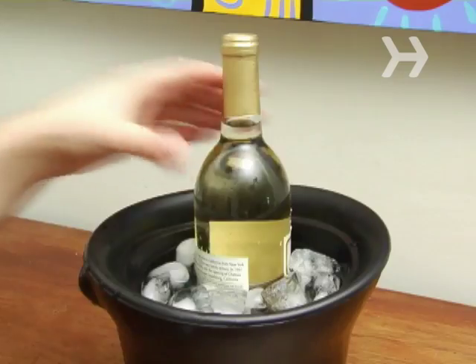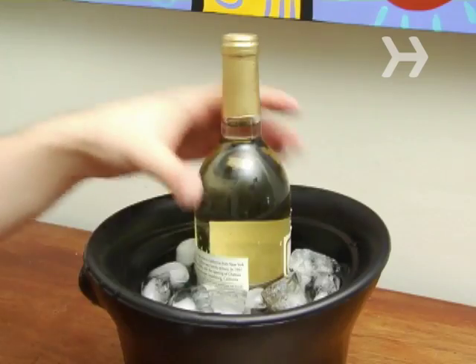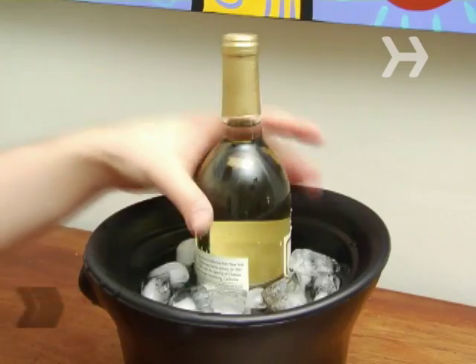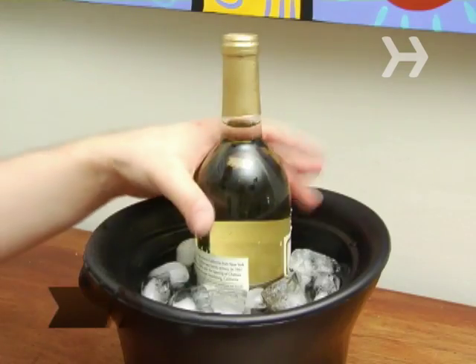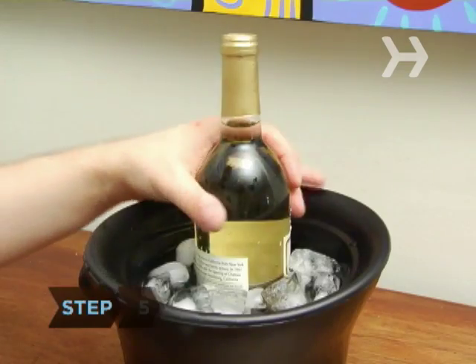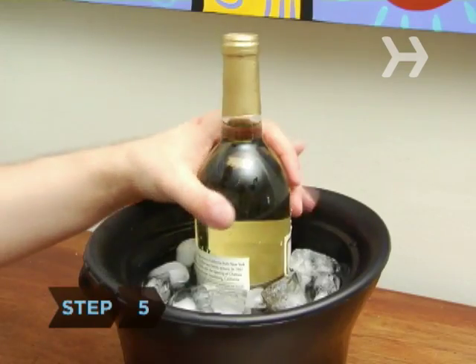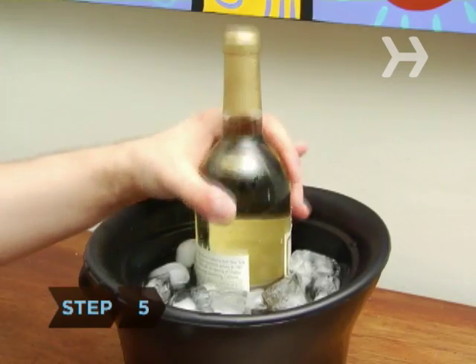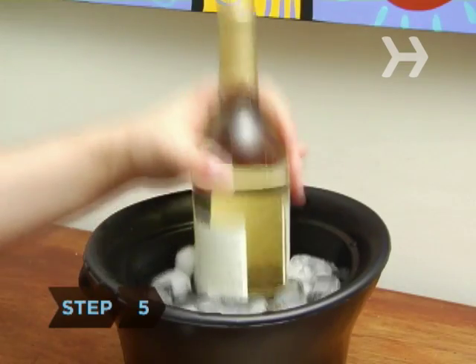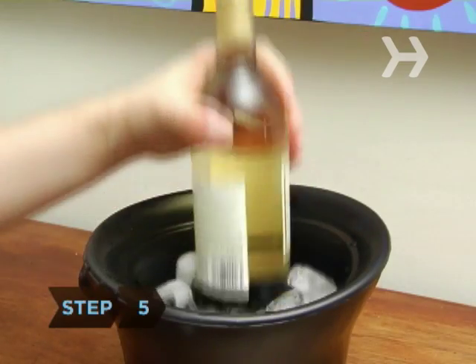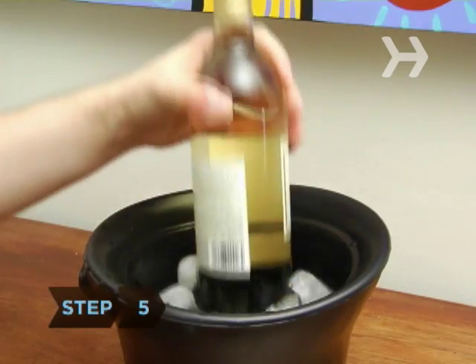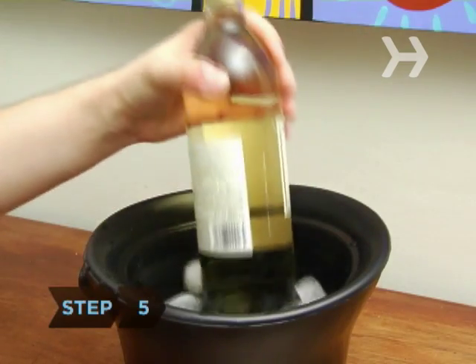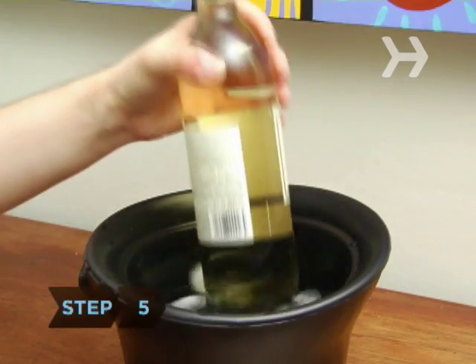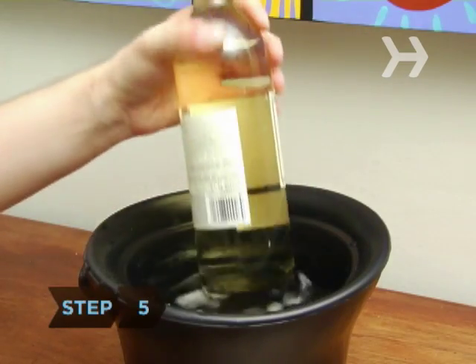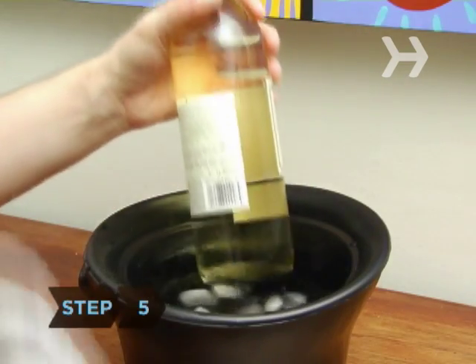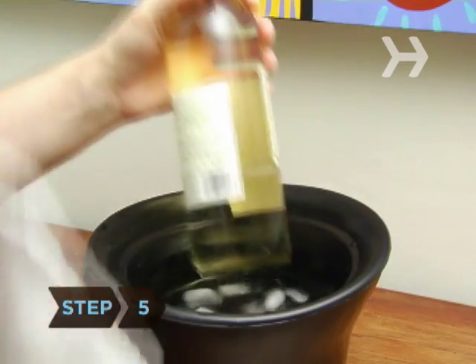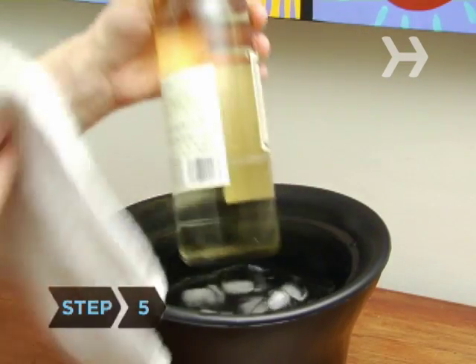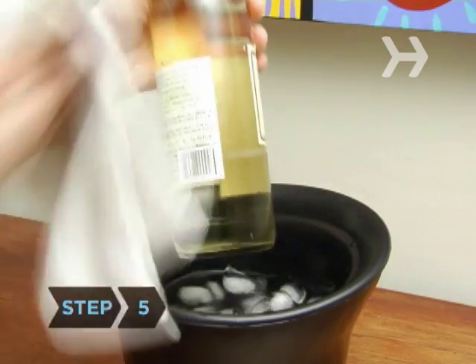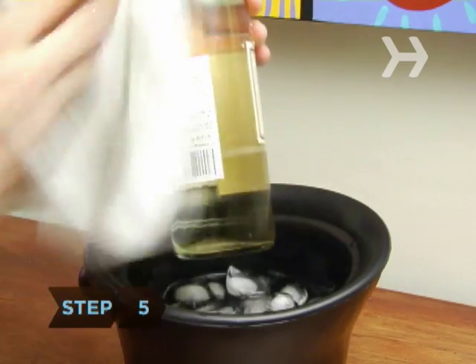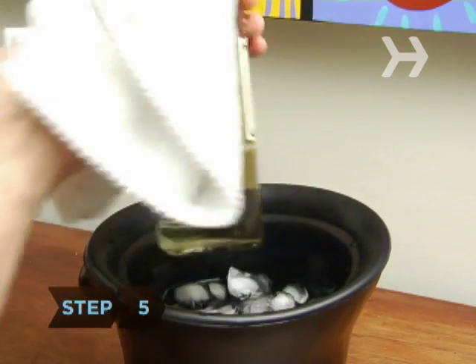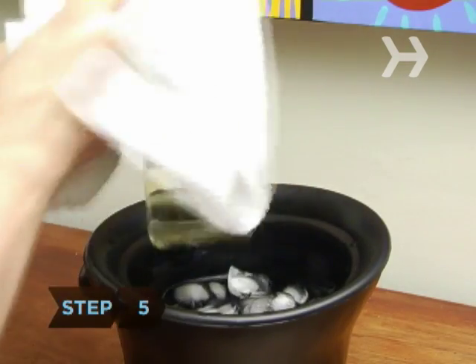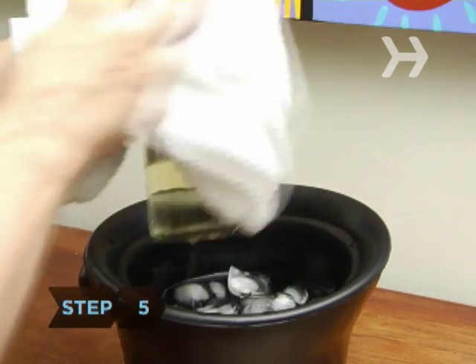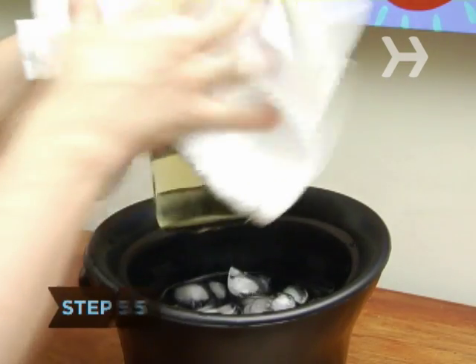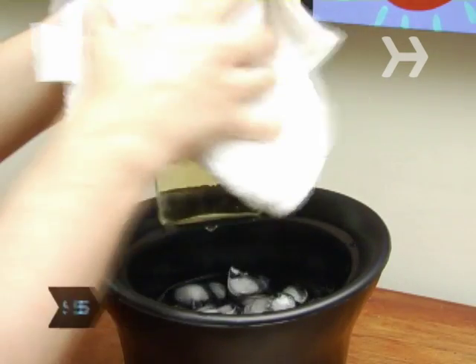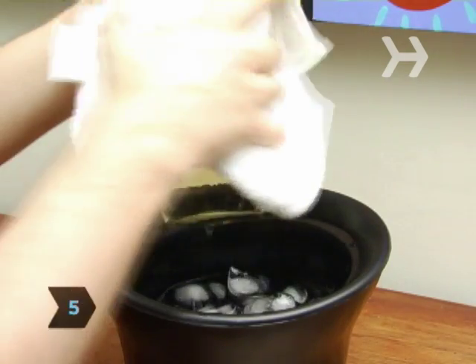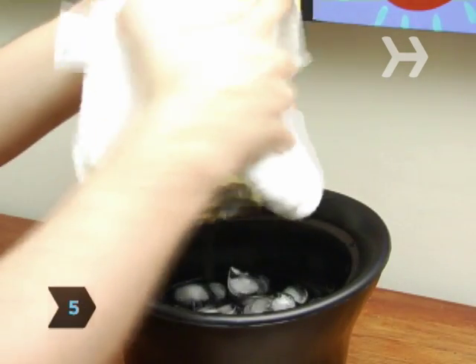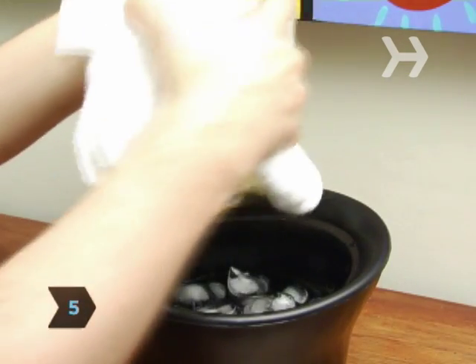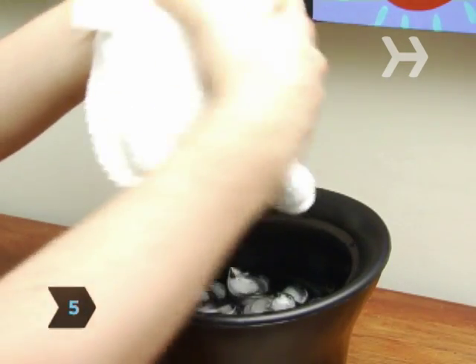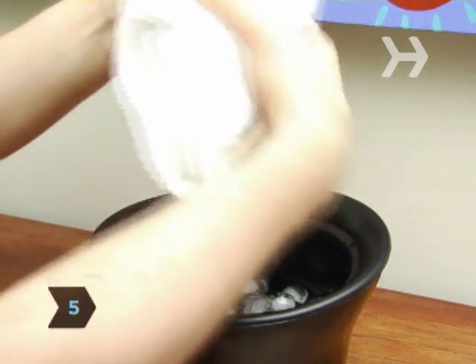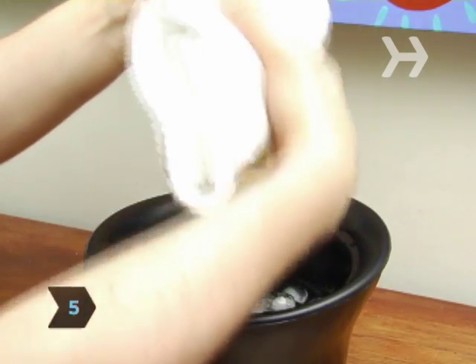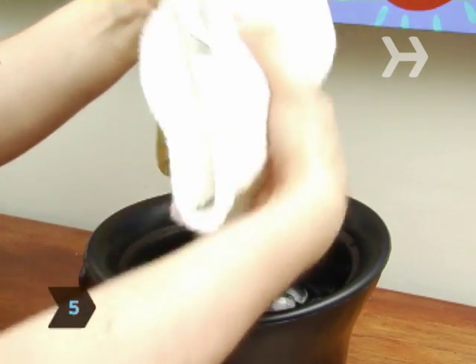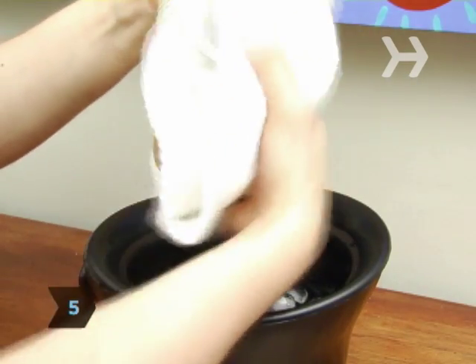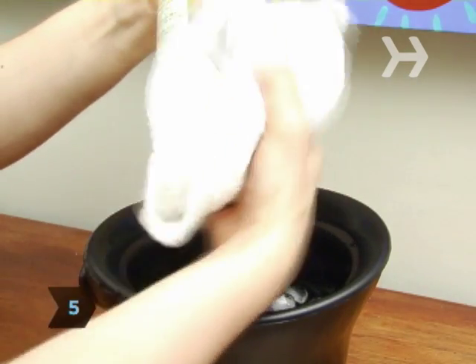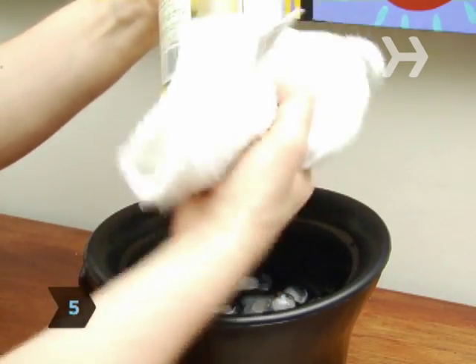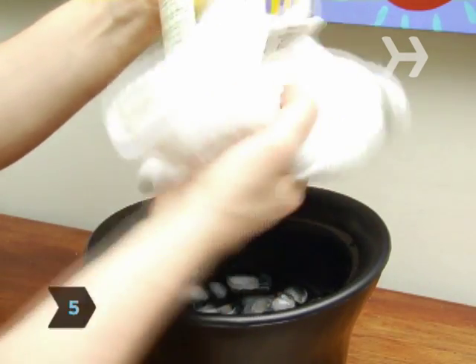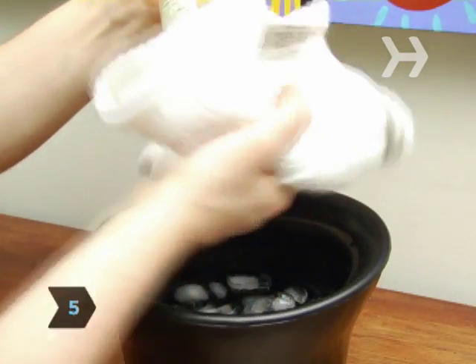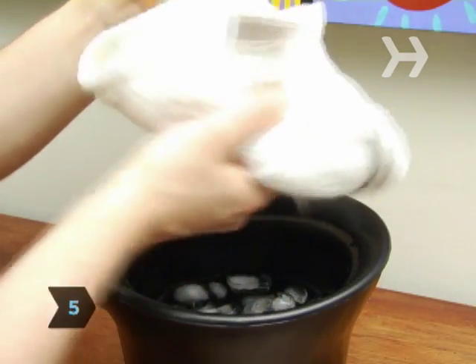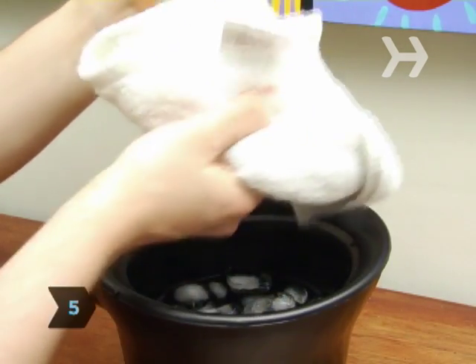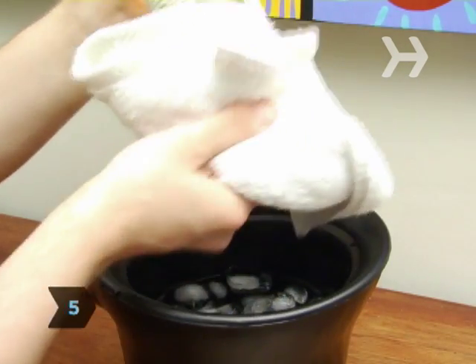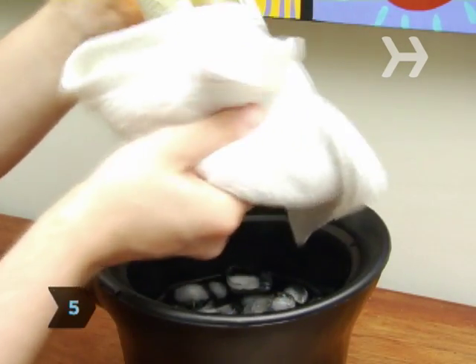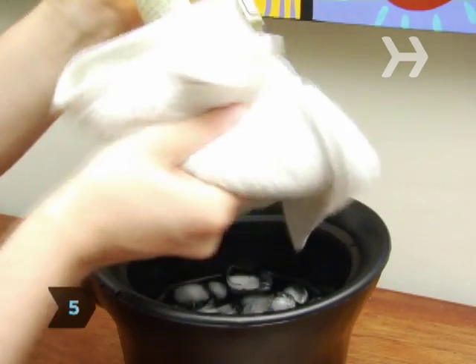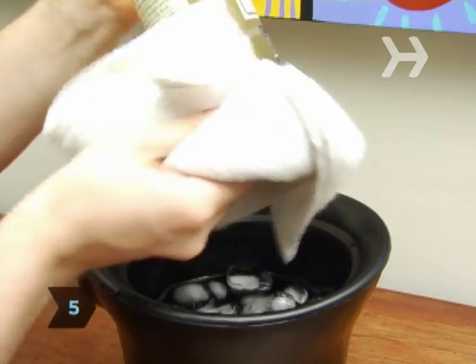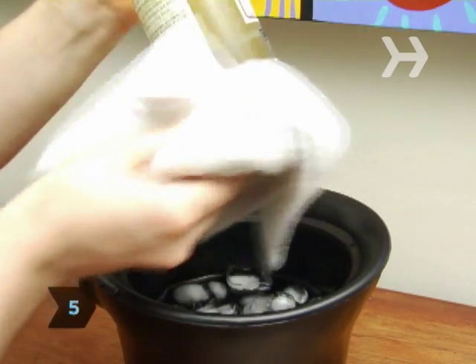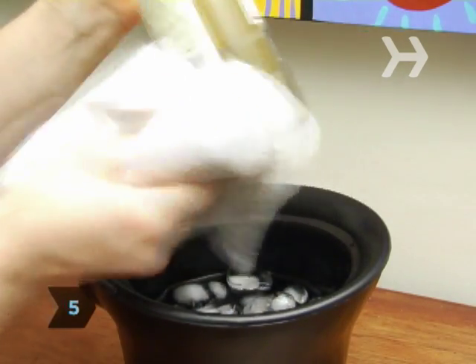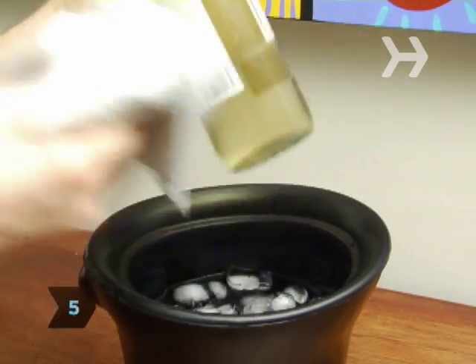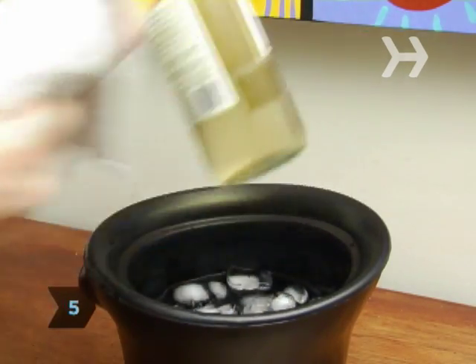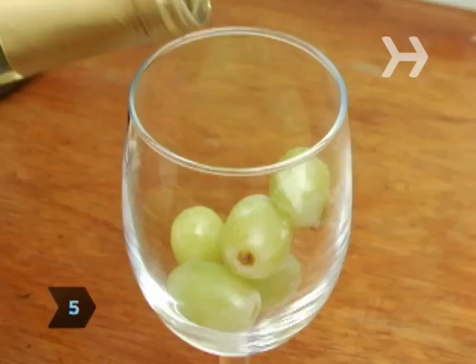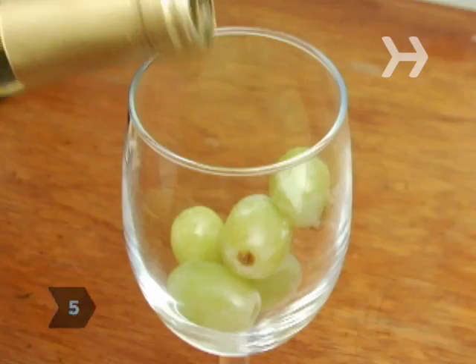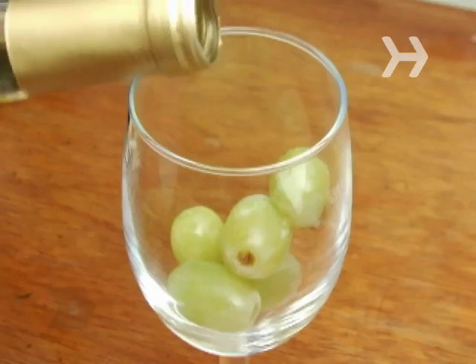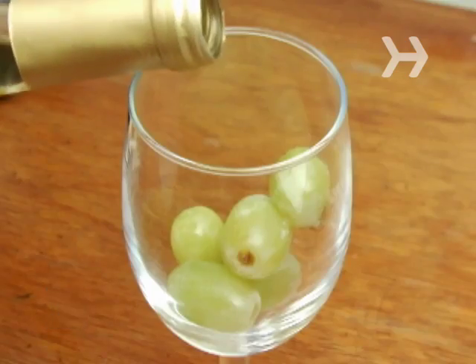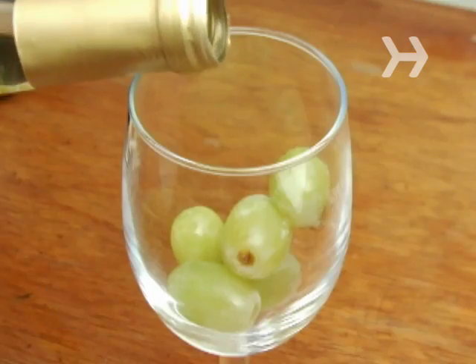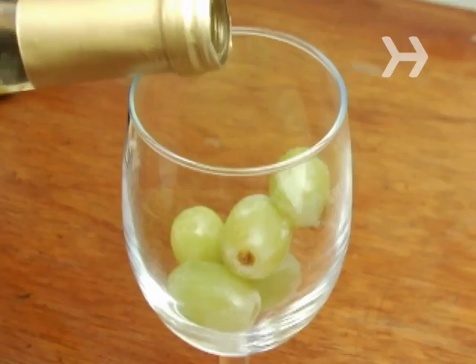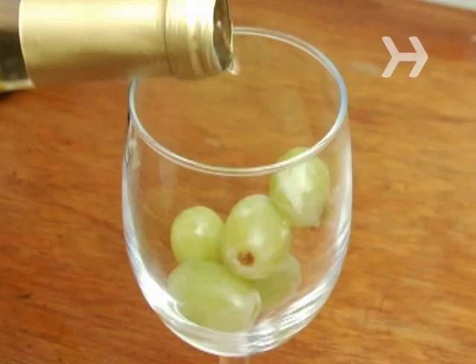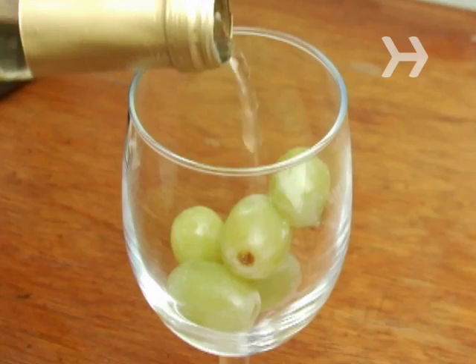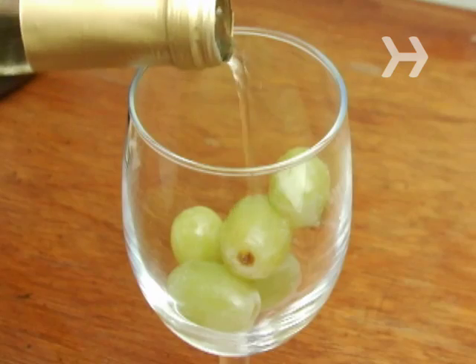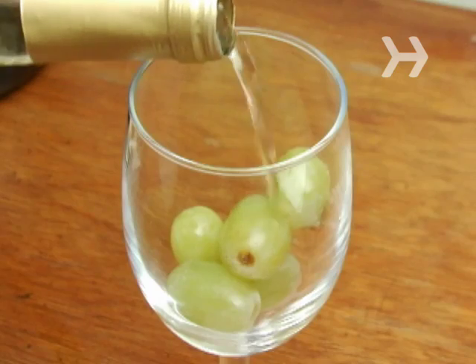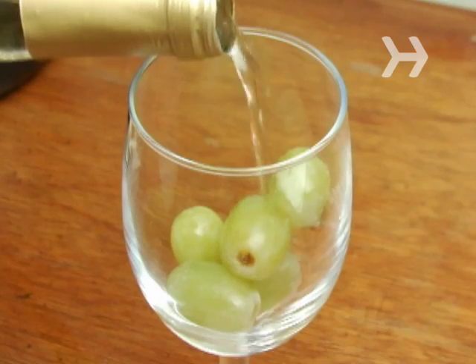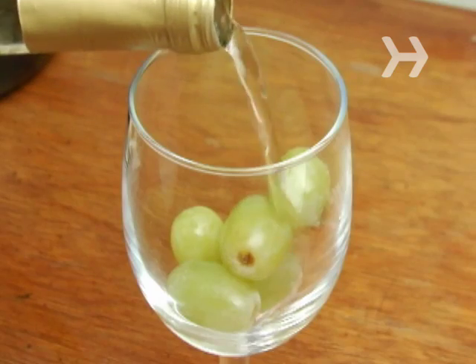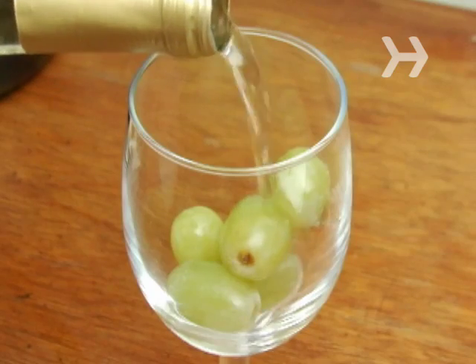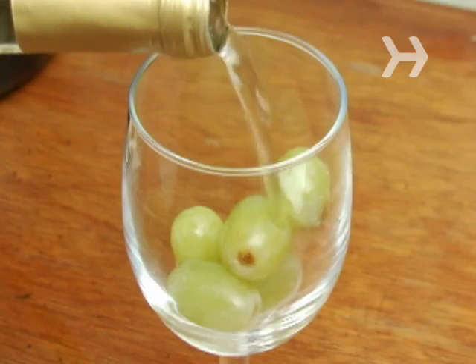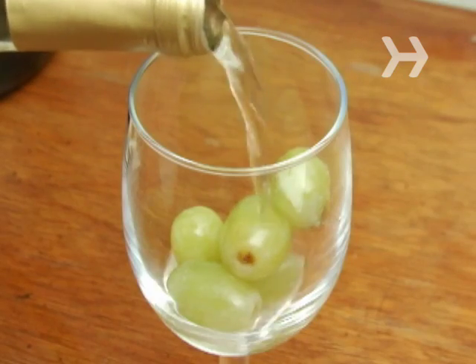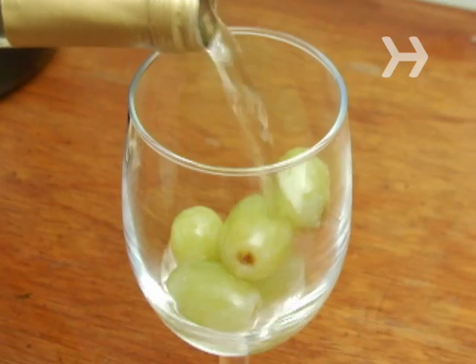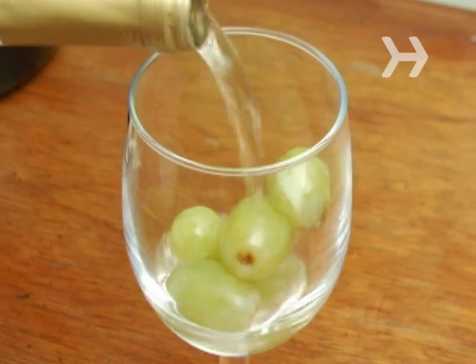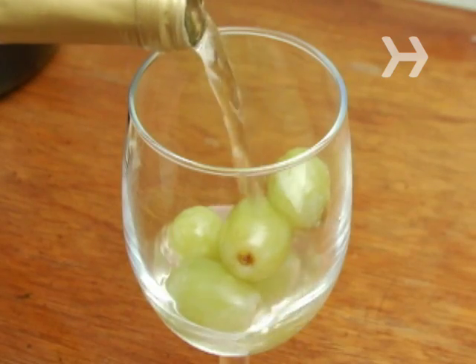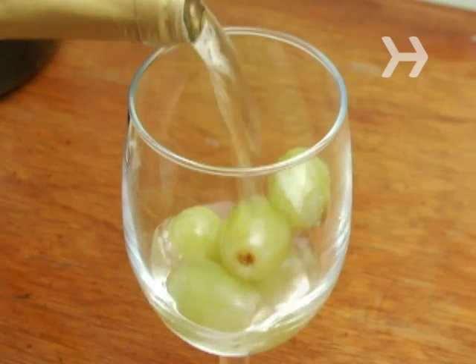Step 5: Wipe the salt off the bottle before you pour. In less than ten minutes, your wine is chilled and ready for sipping.